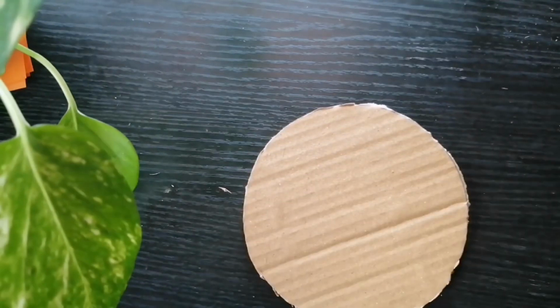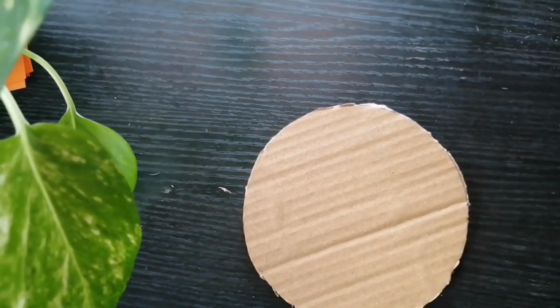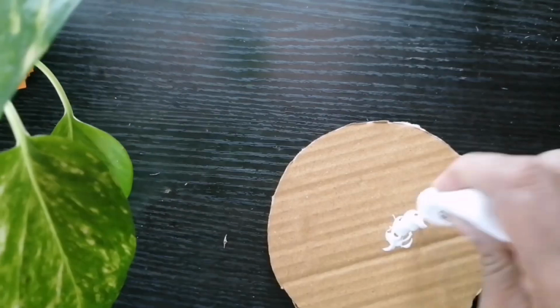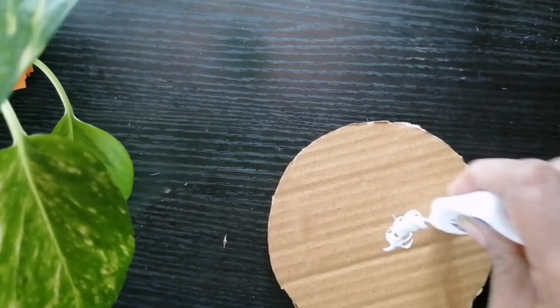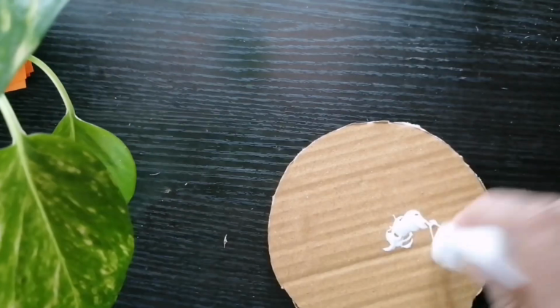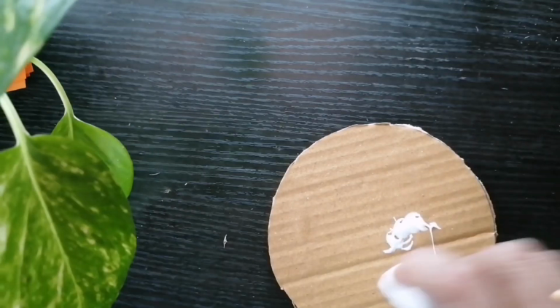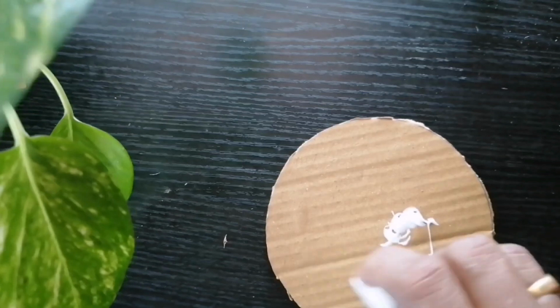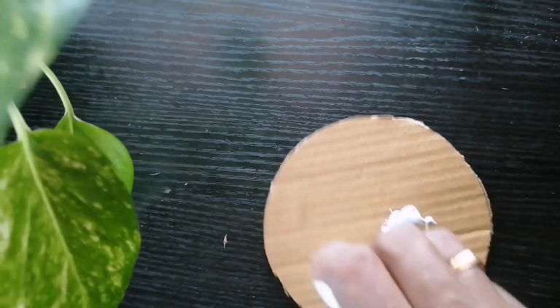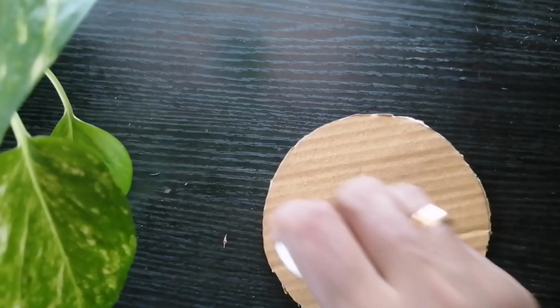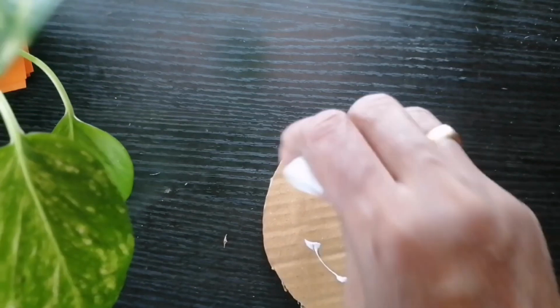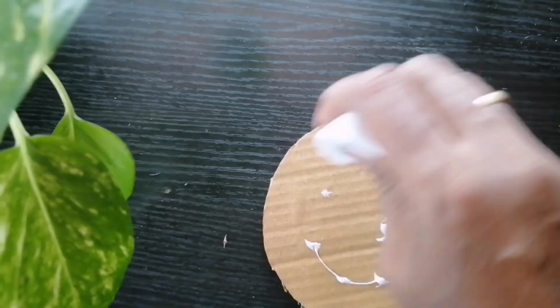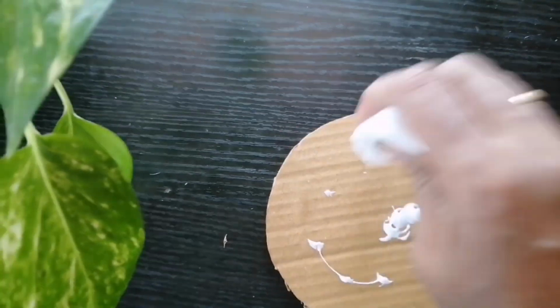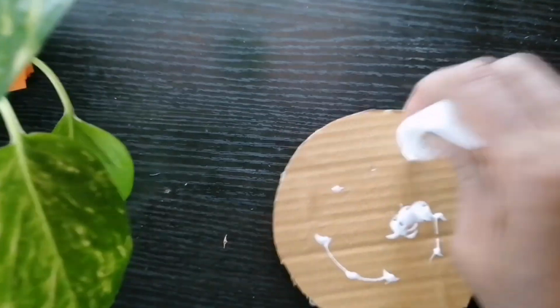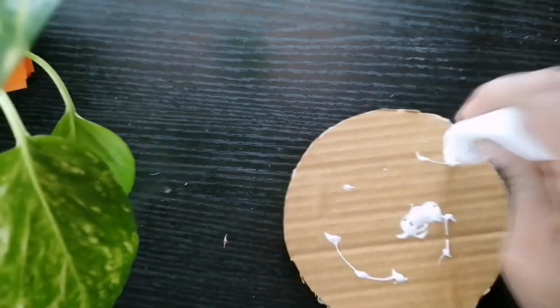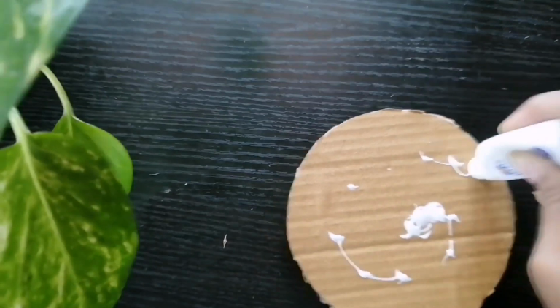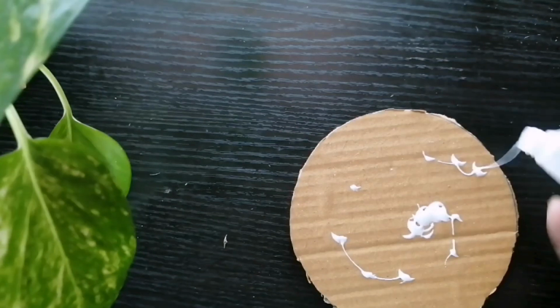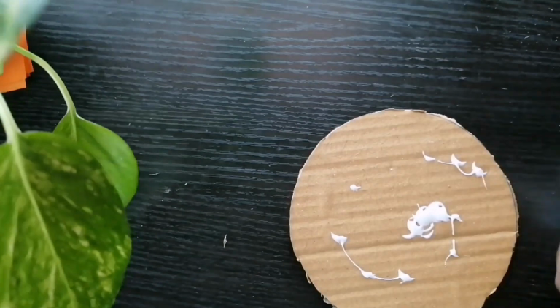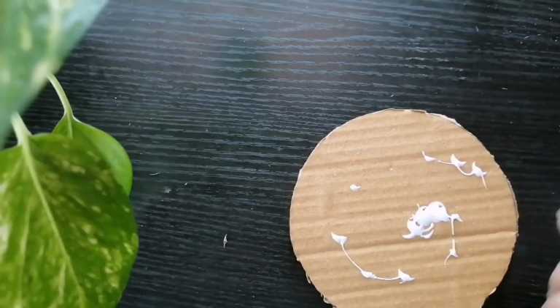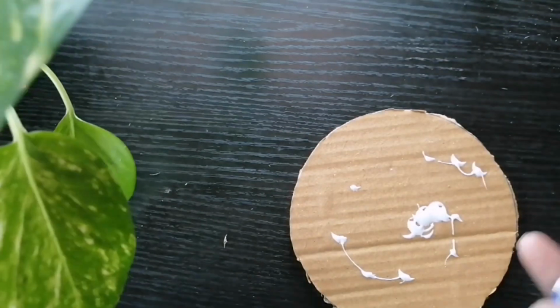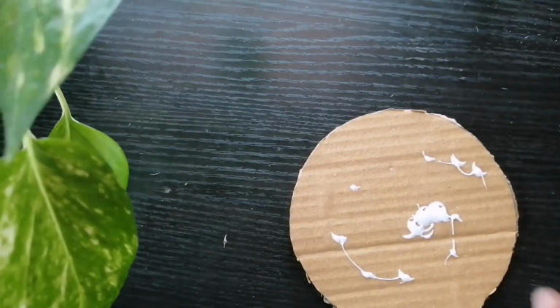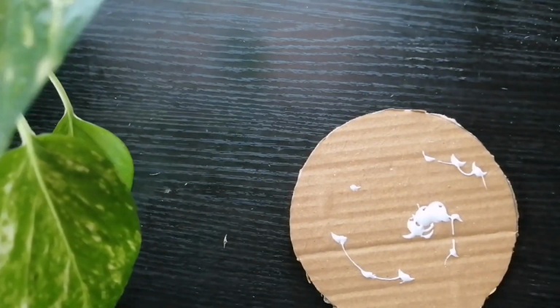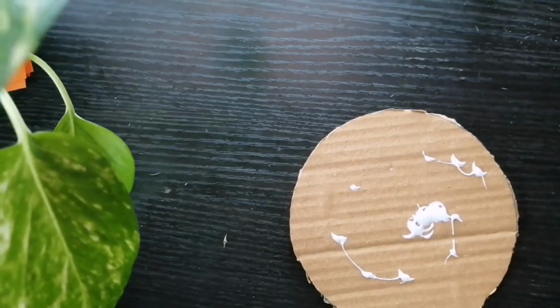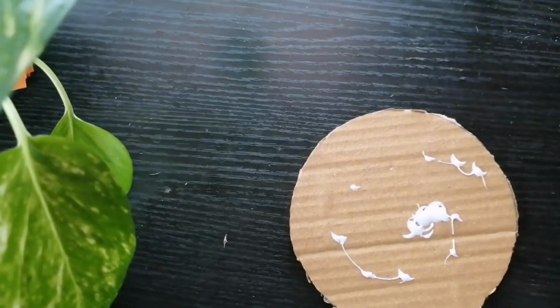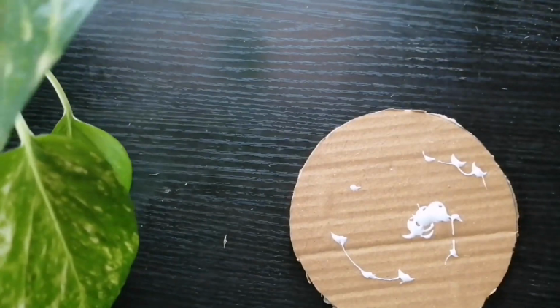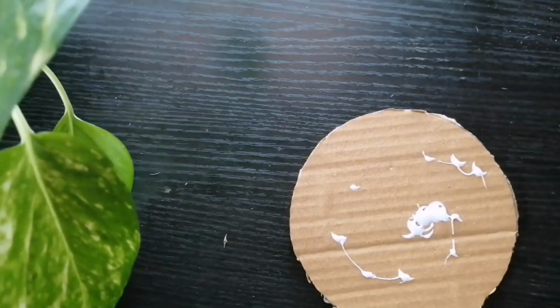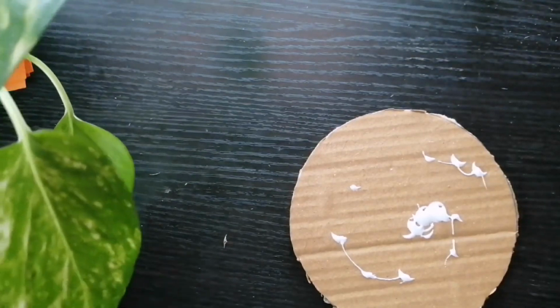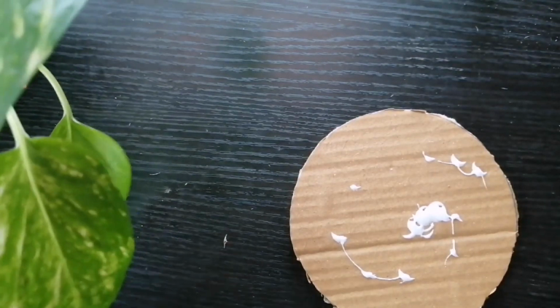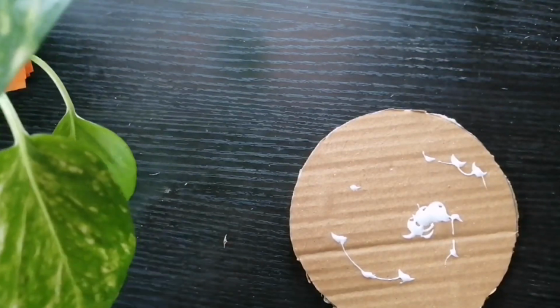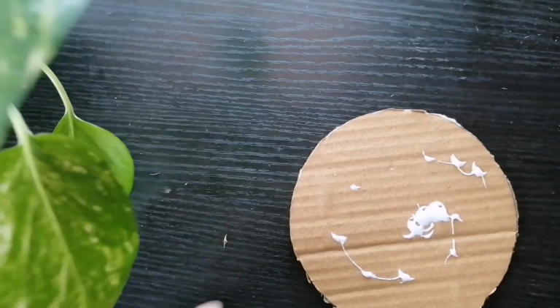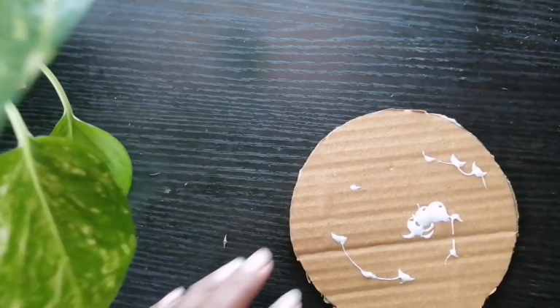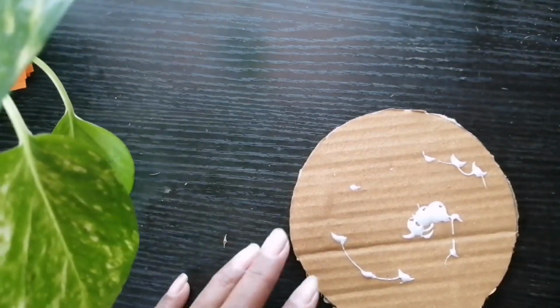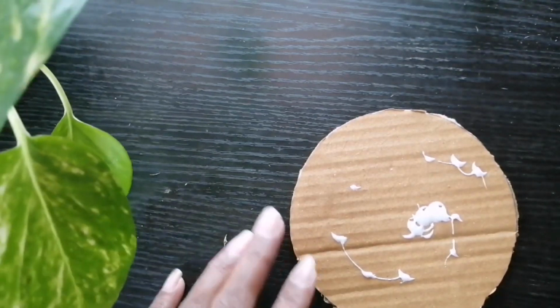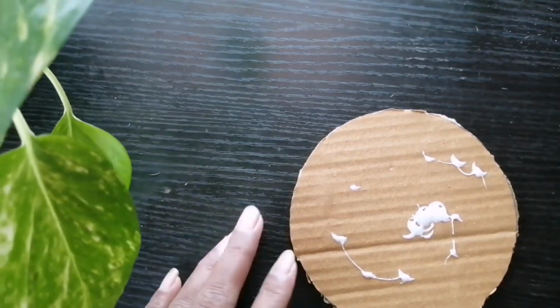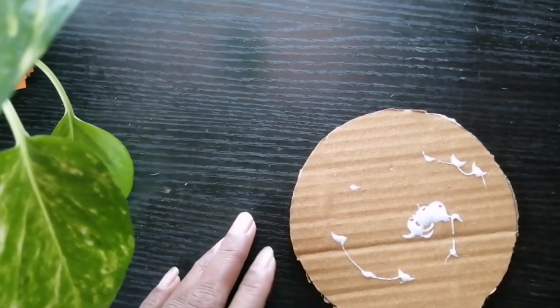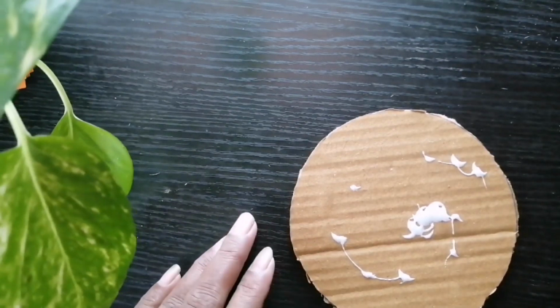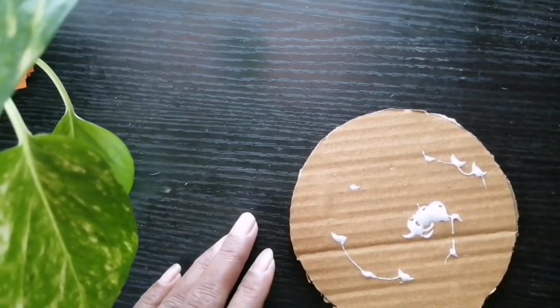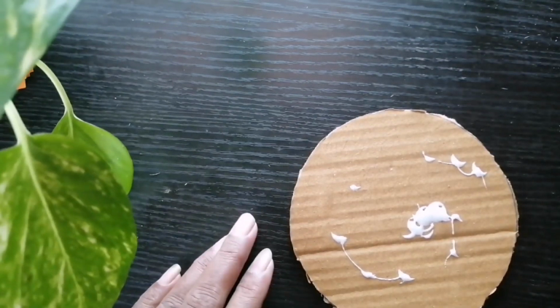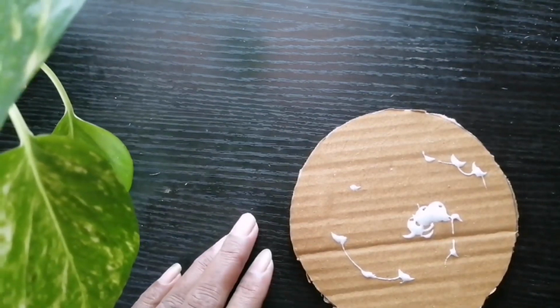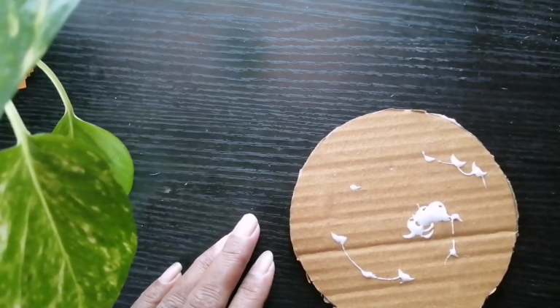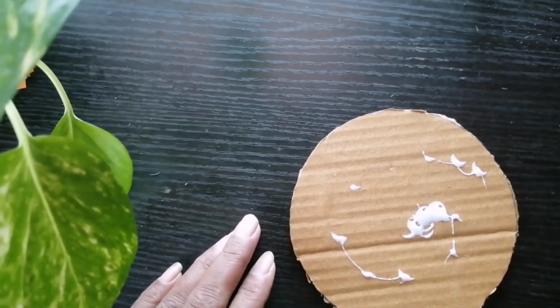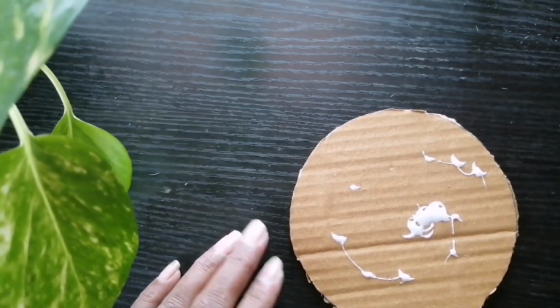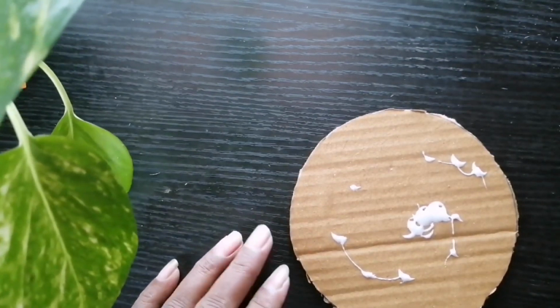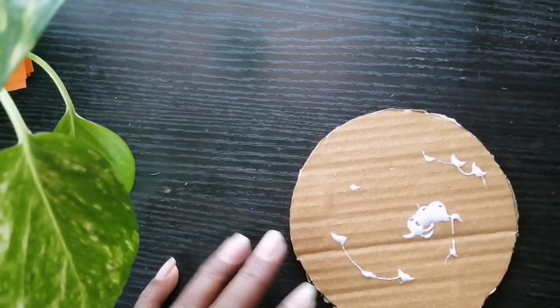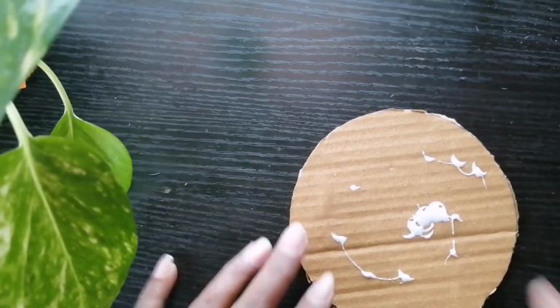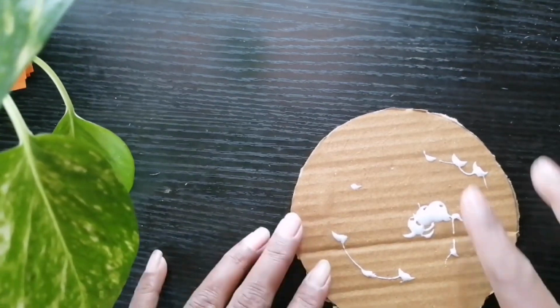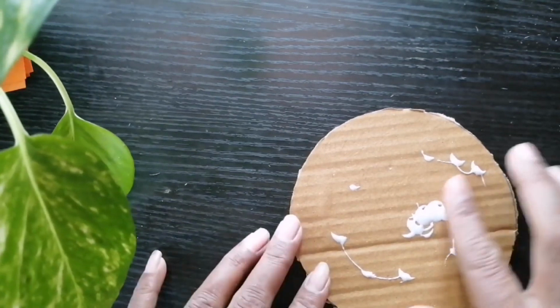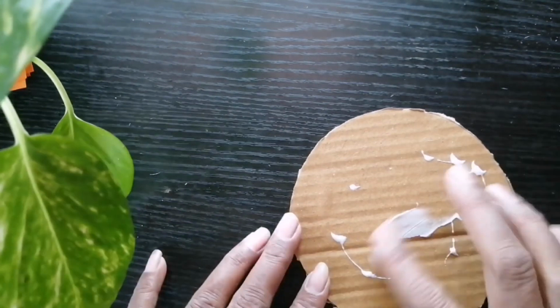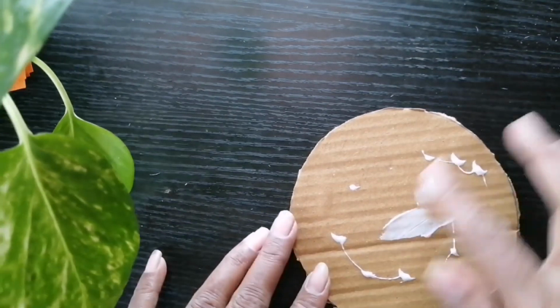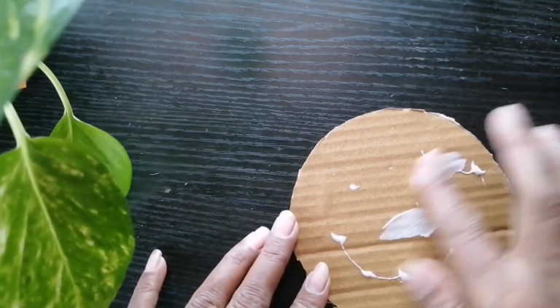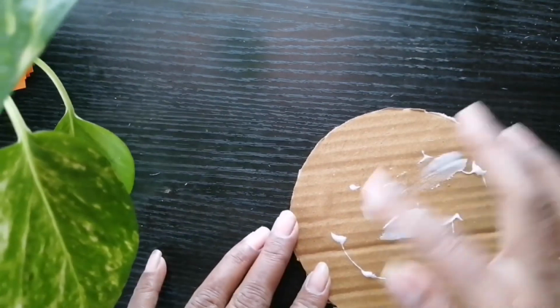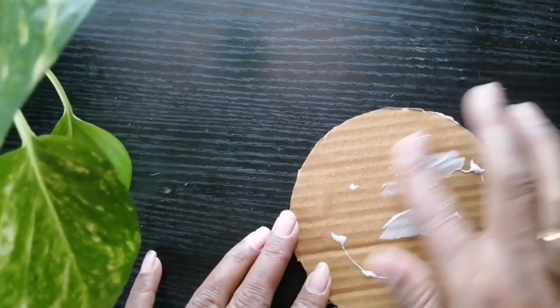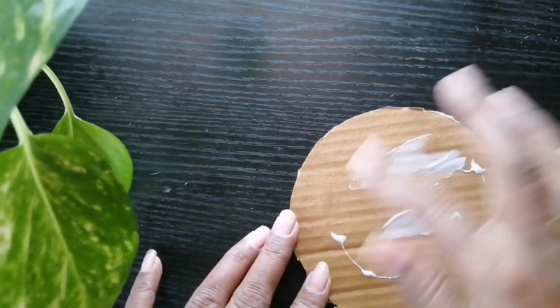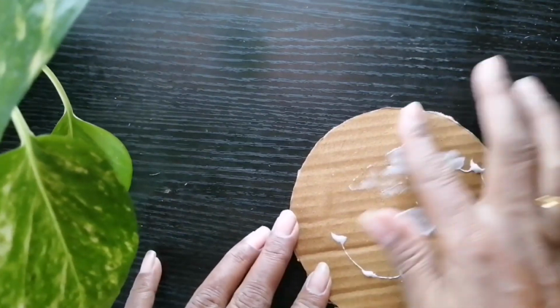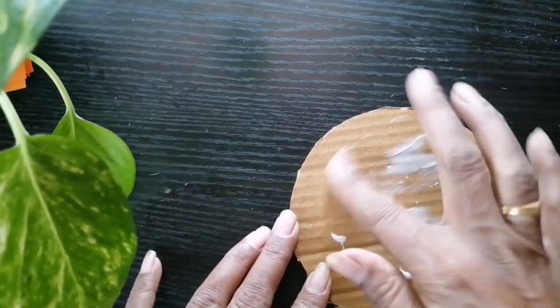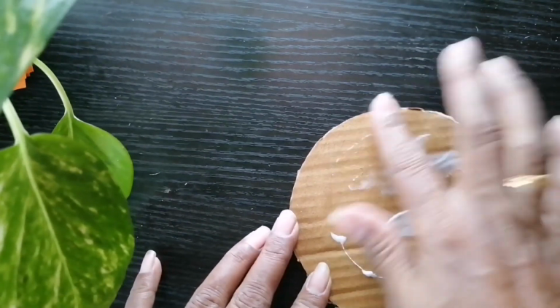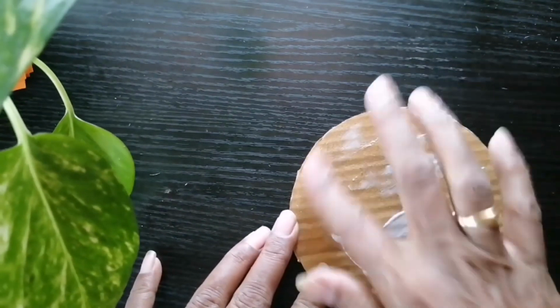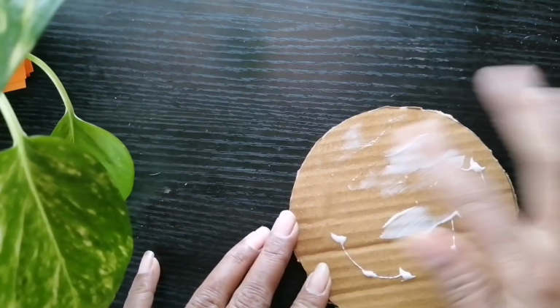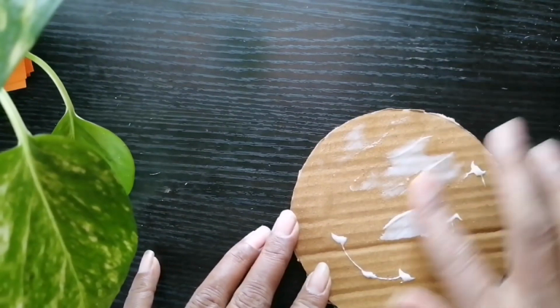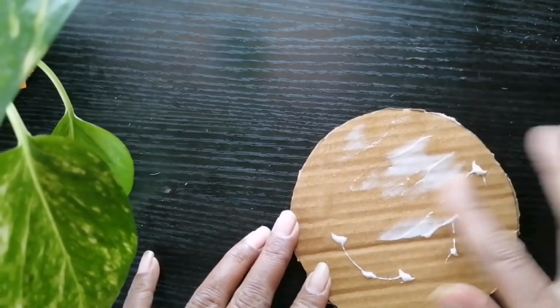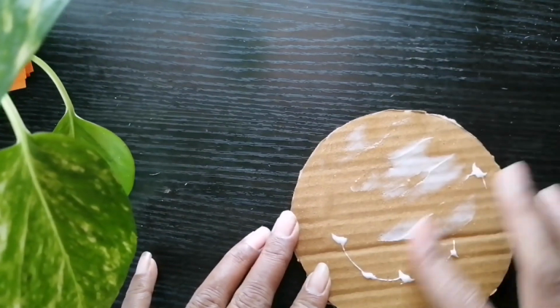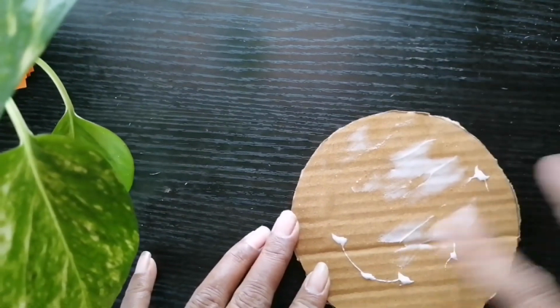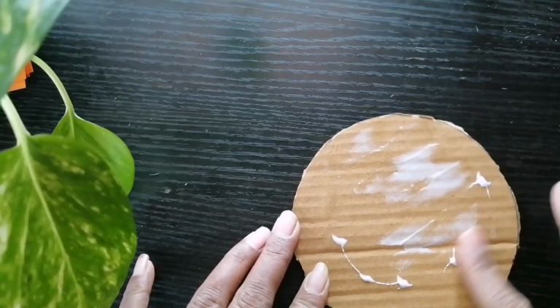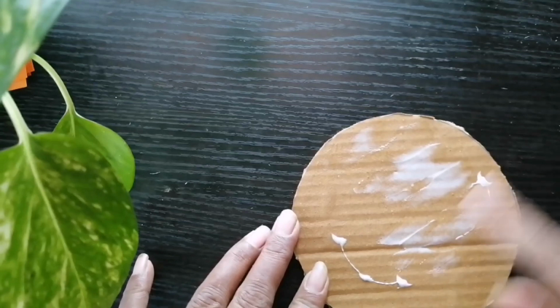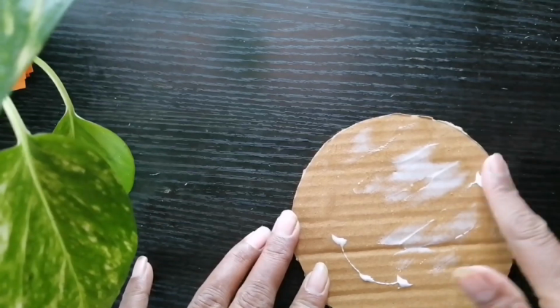Now, paste the other paper circles on the card circle on both sides with the help of glue.